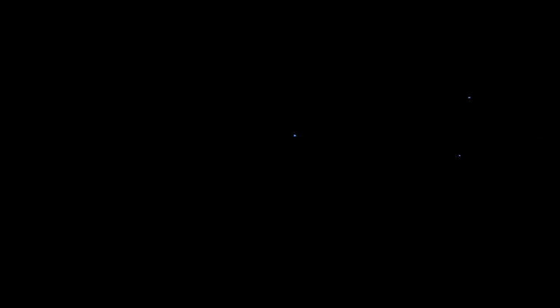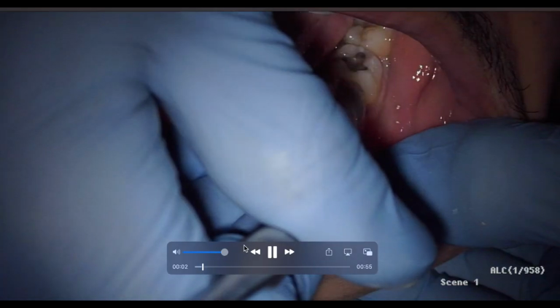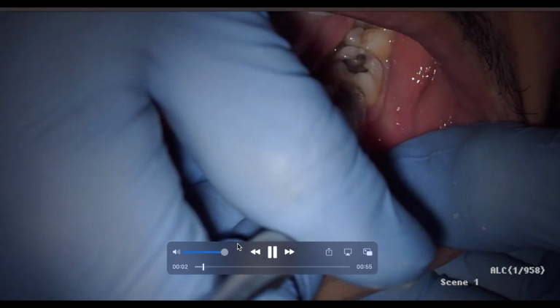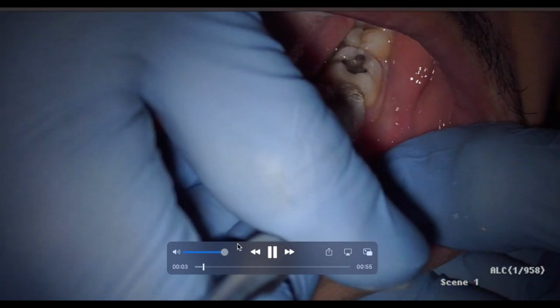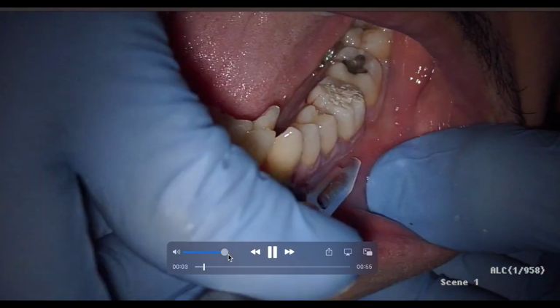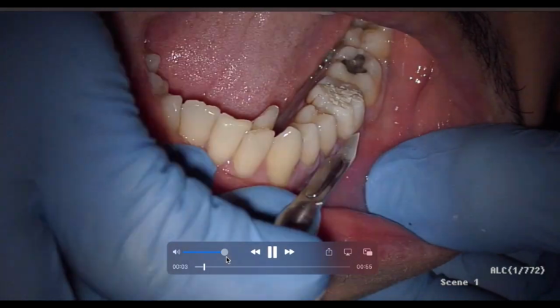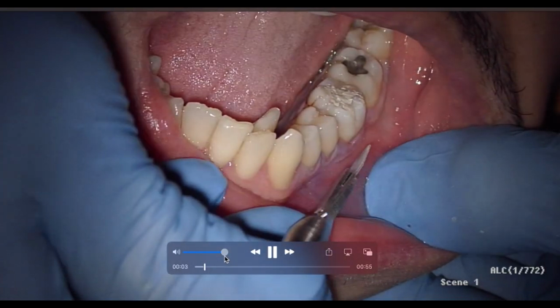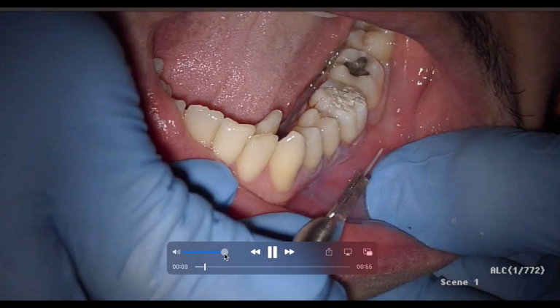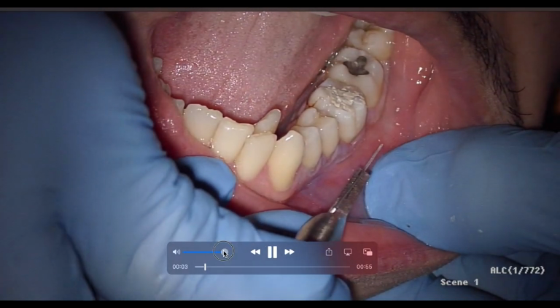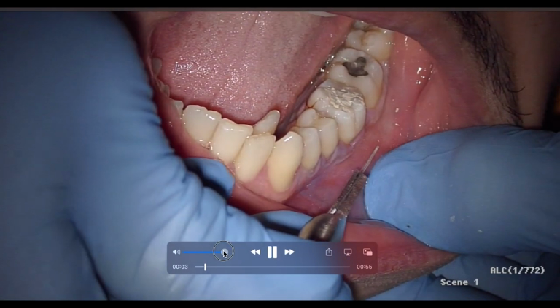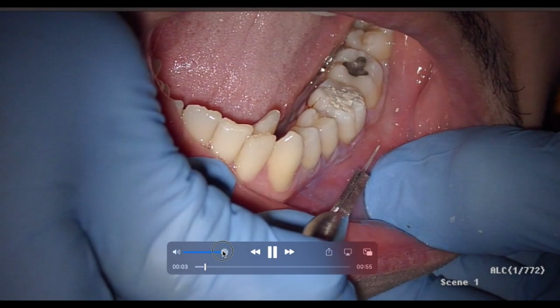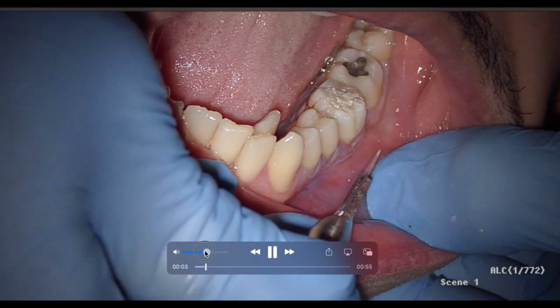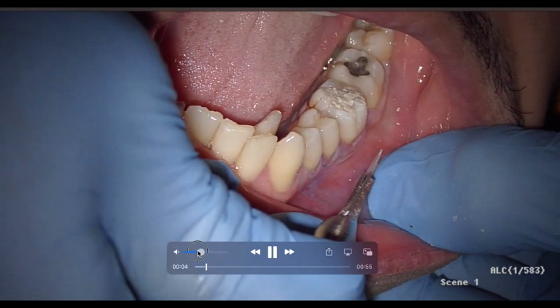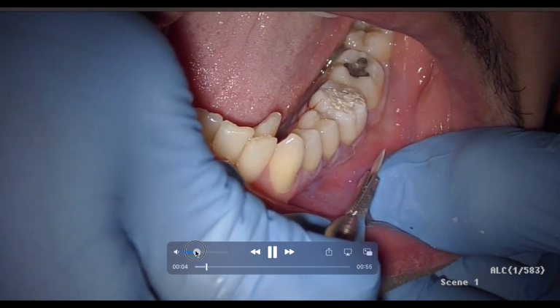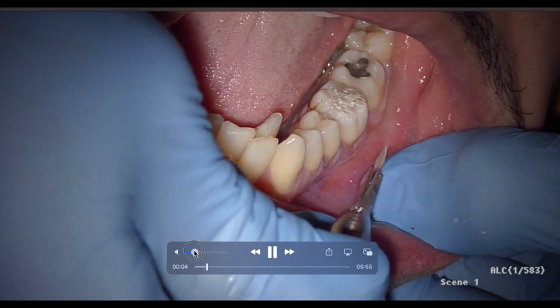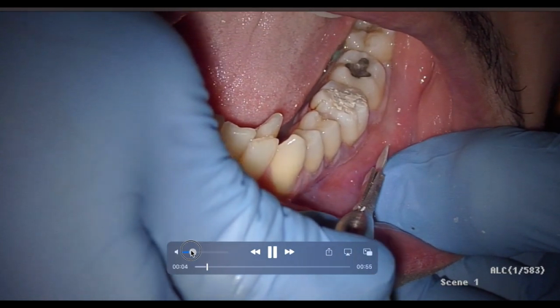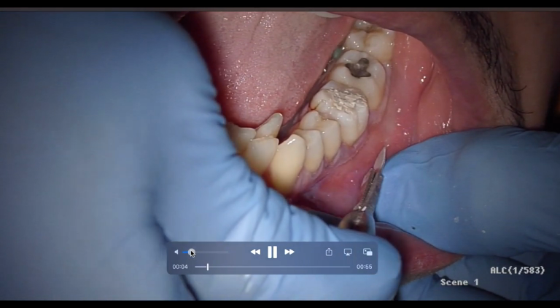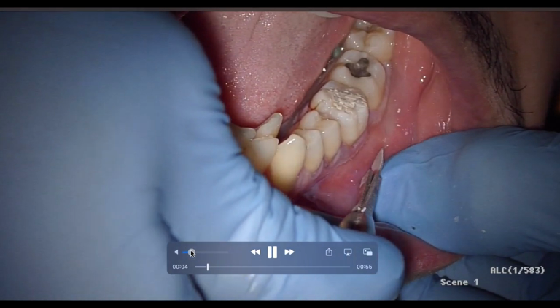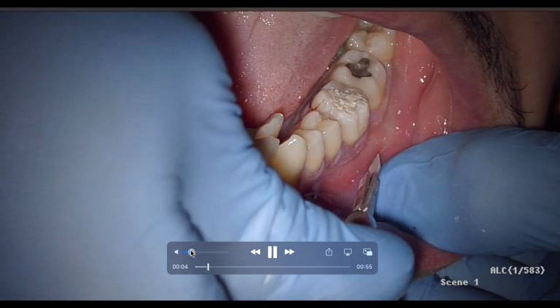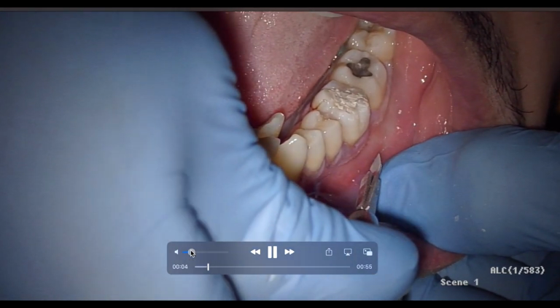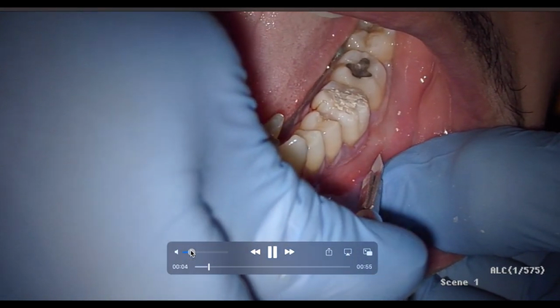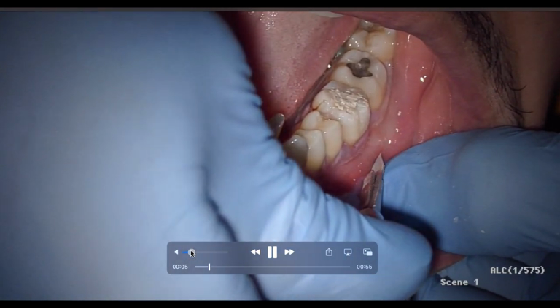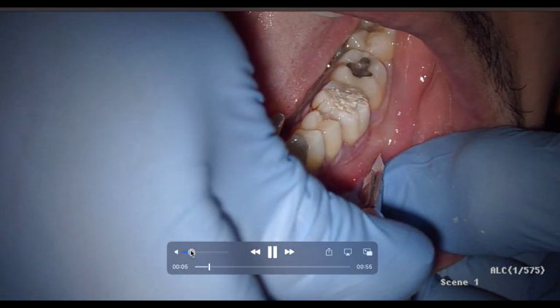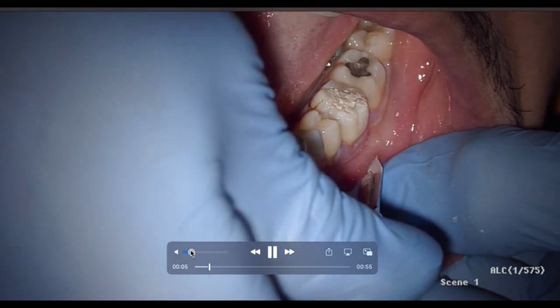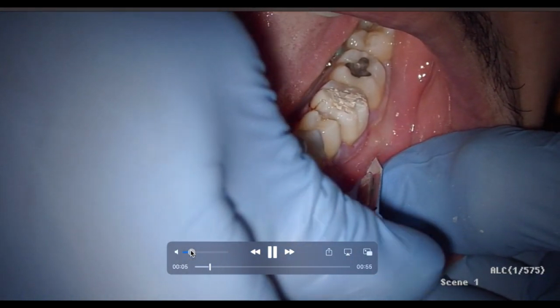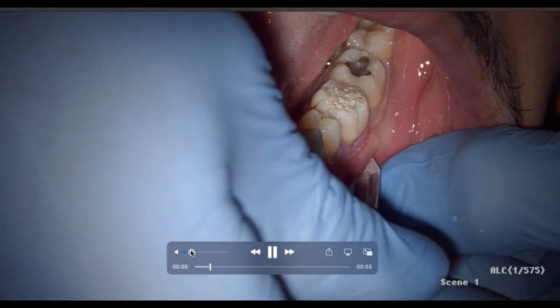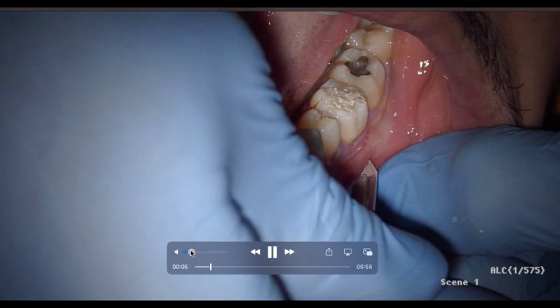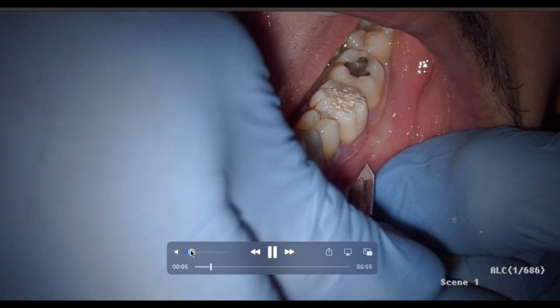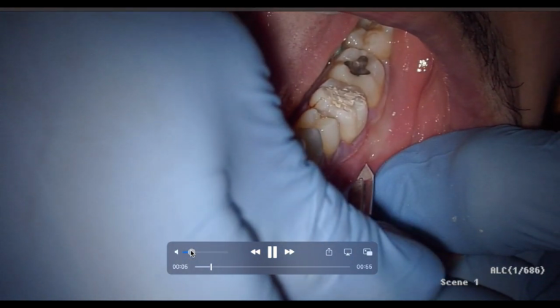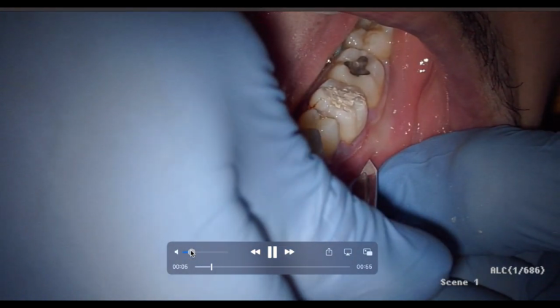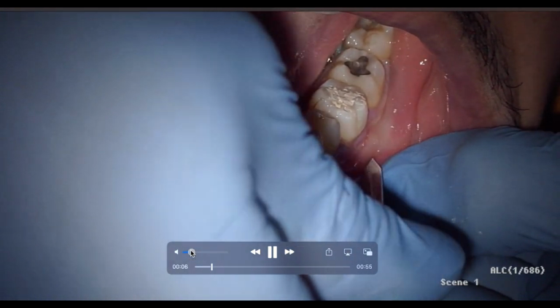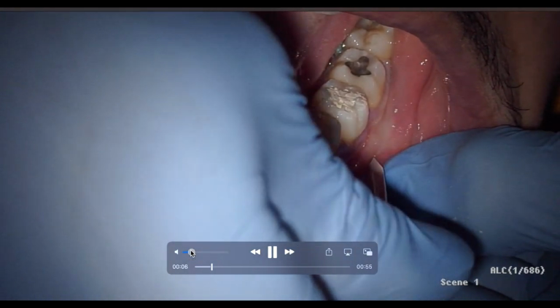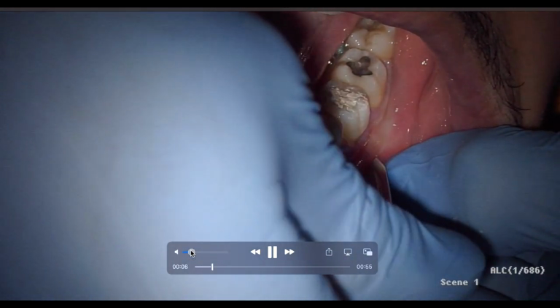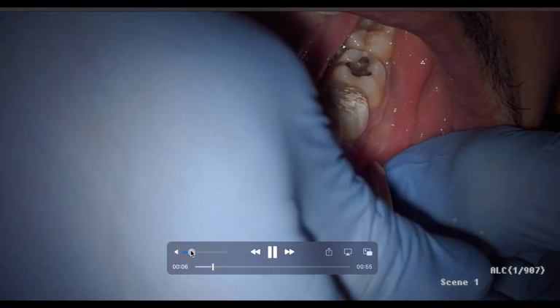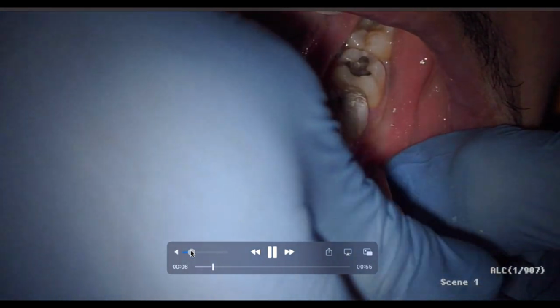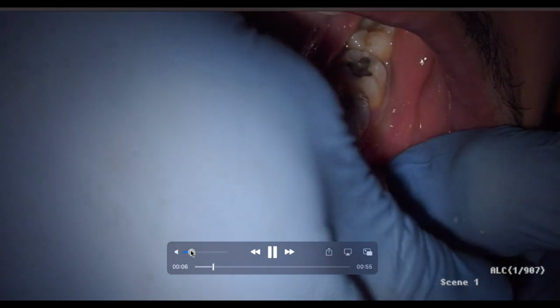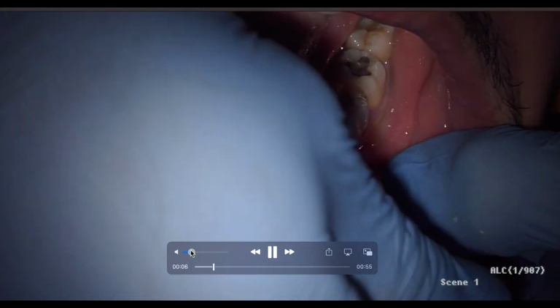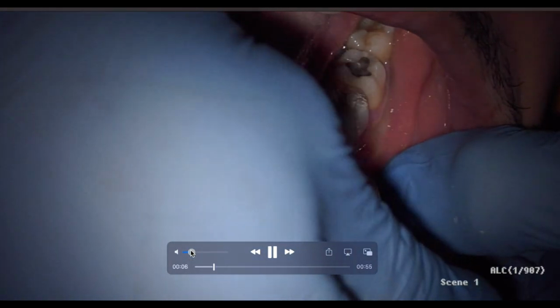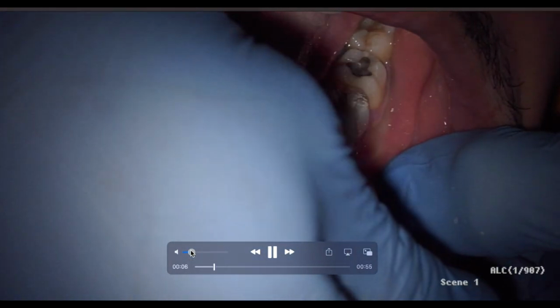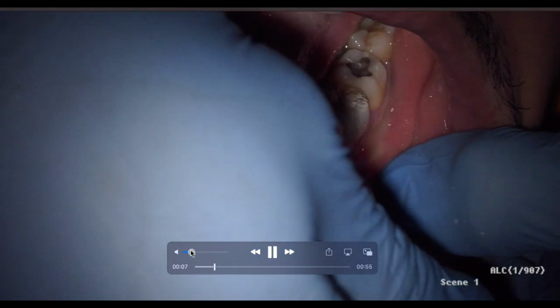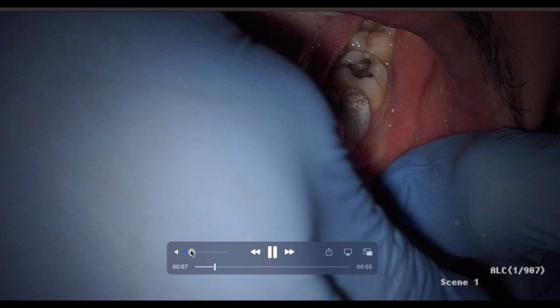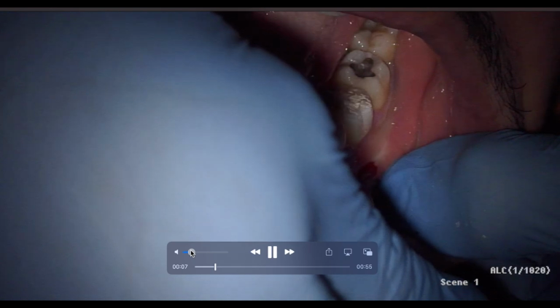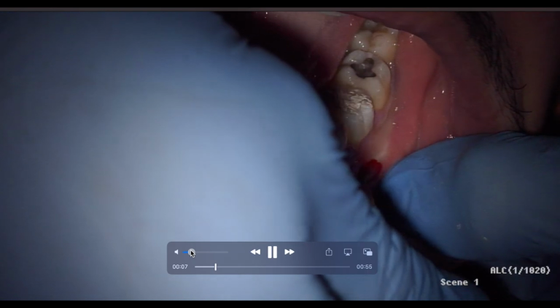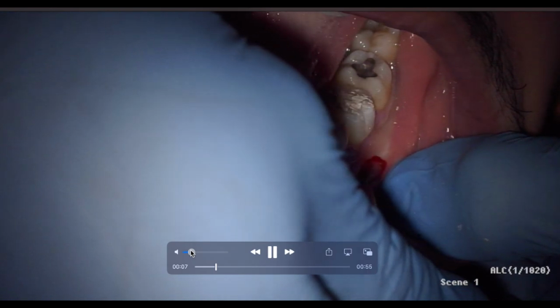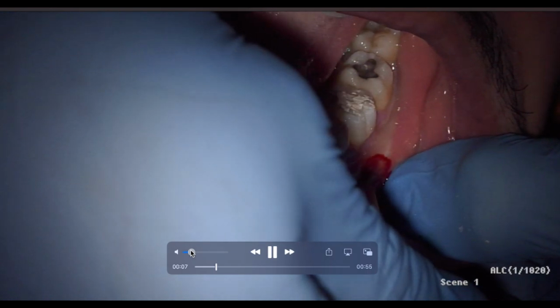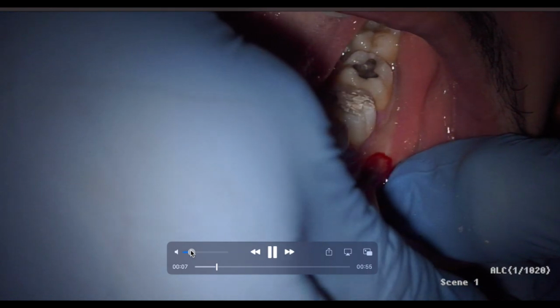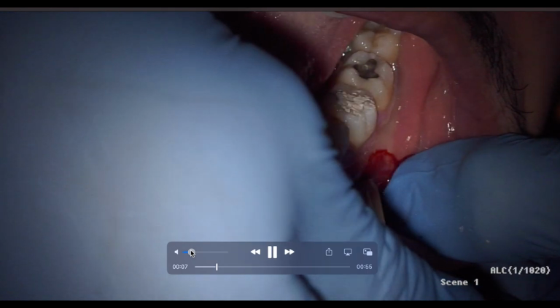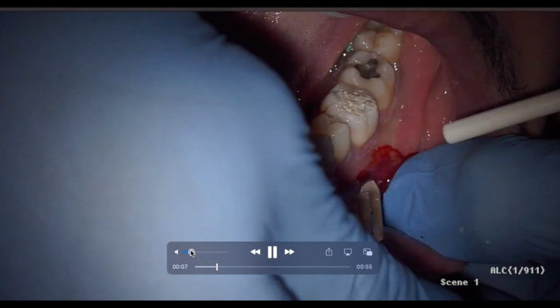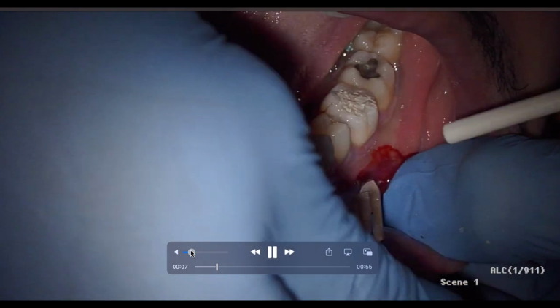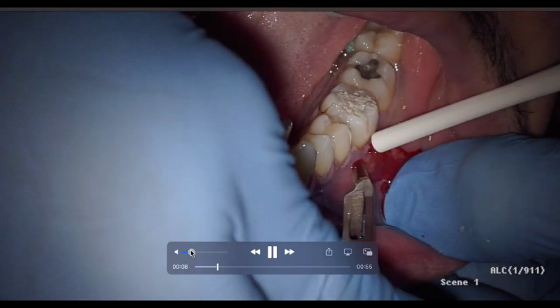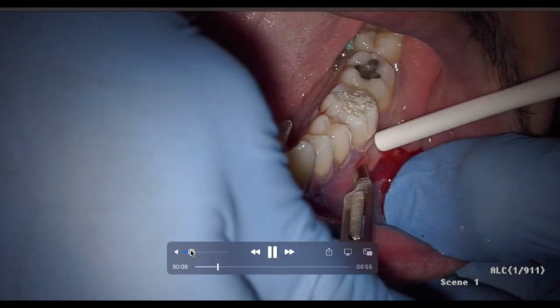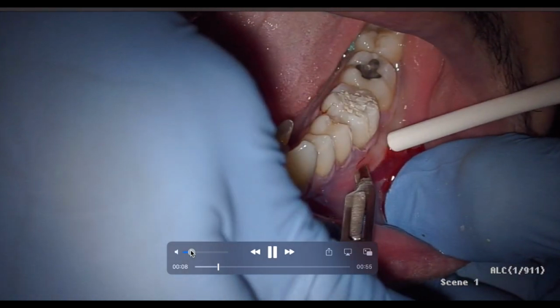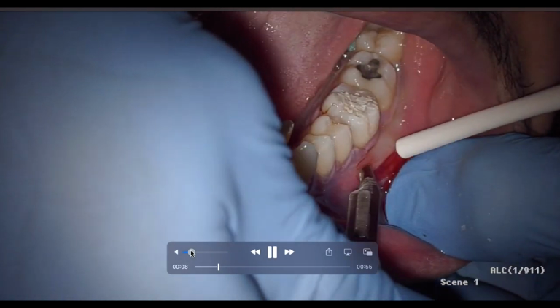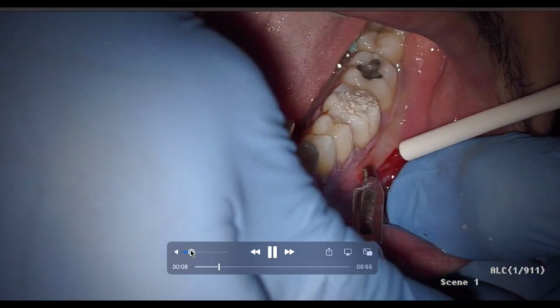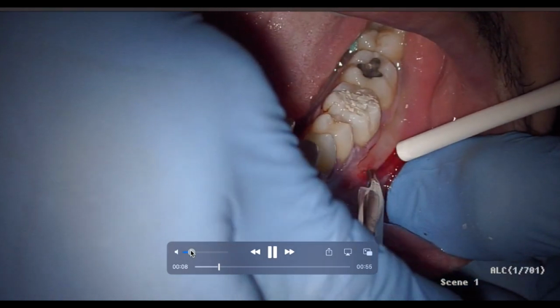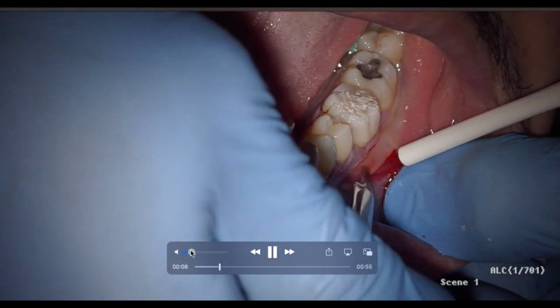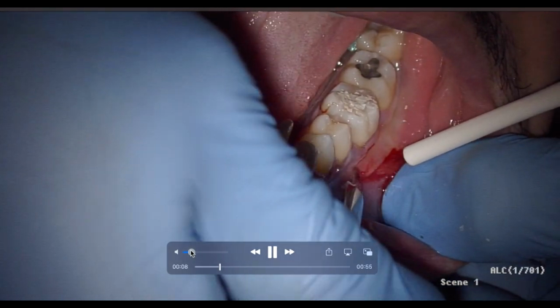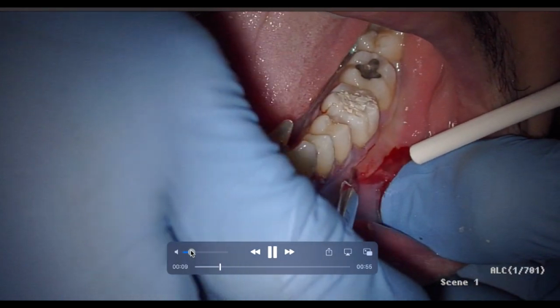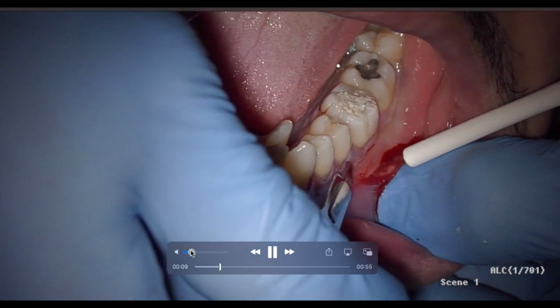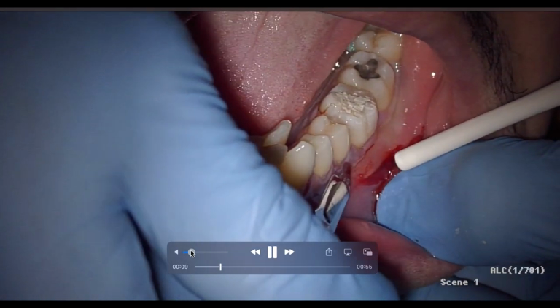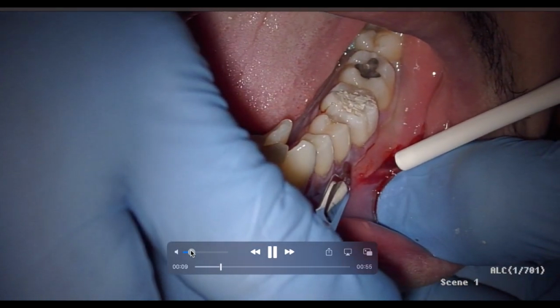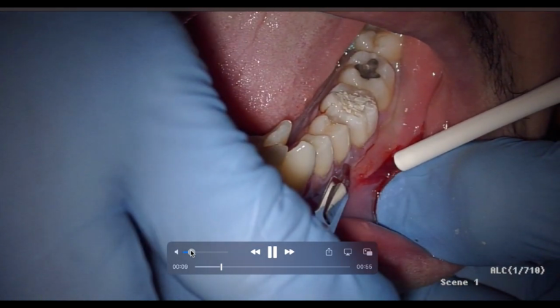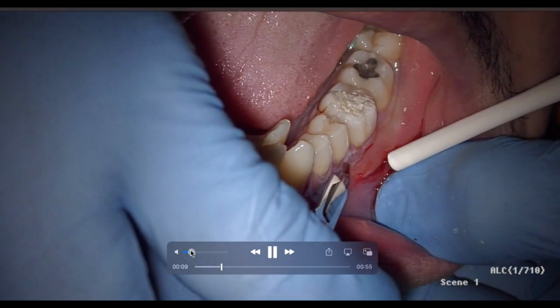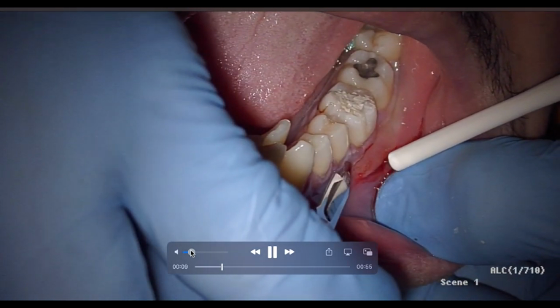This is Ash from Wiltings Dentistry, the place where we're passionate about sharing those unwritten hints and tips of dentistry. Today we're talking about inferior alveolar nerve block.